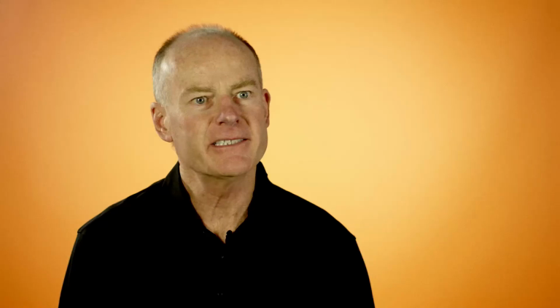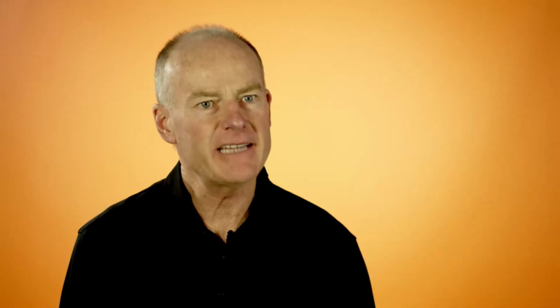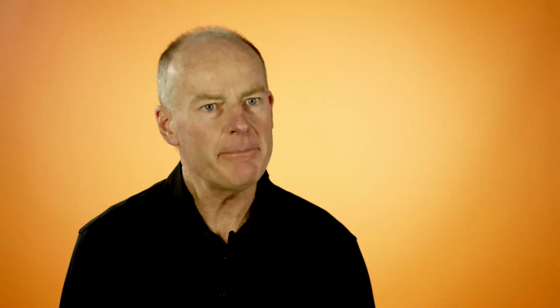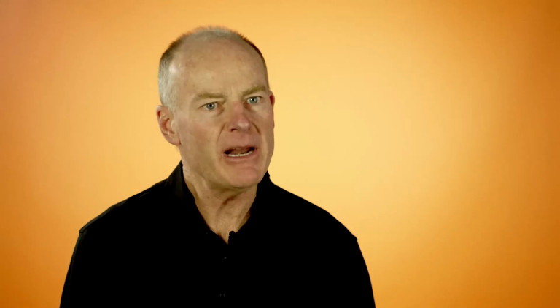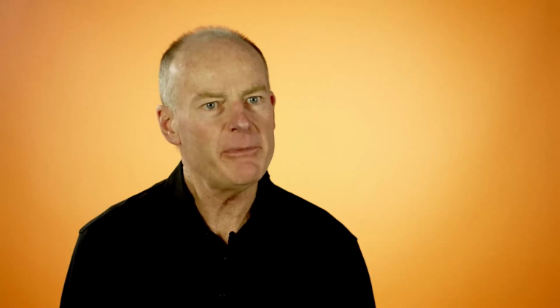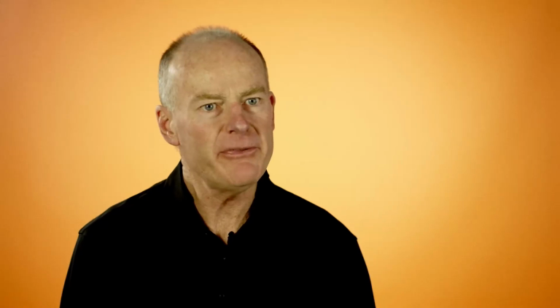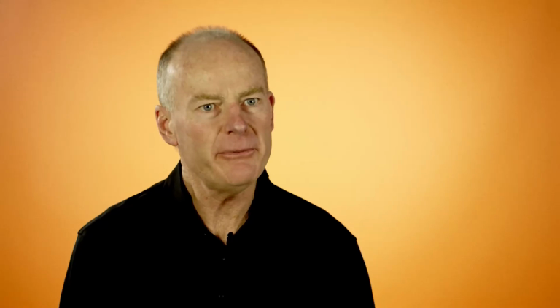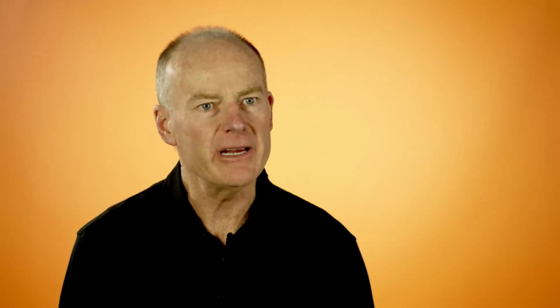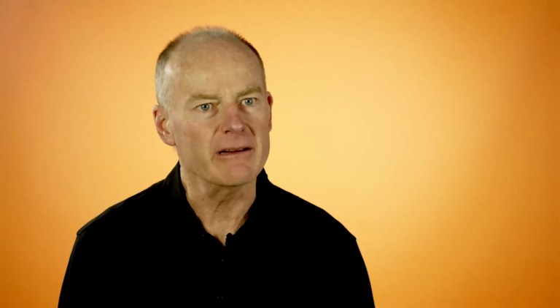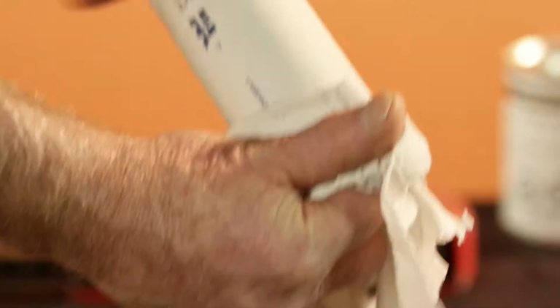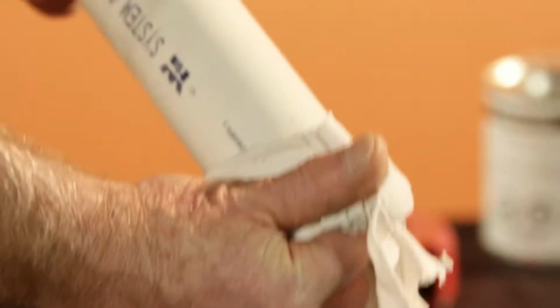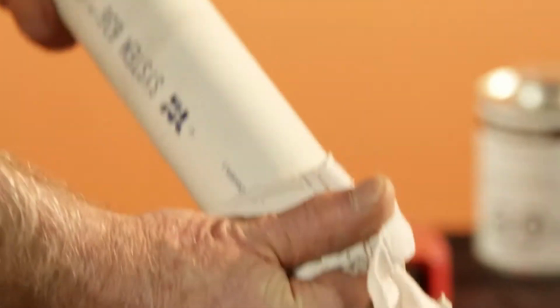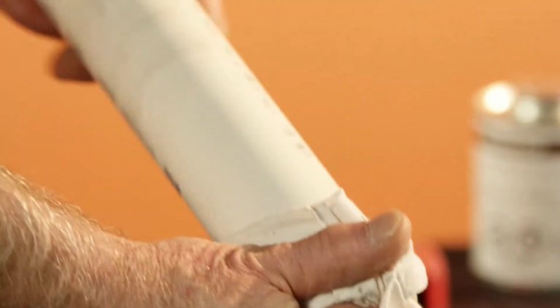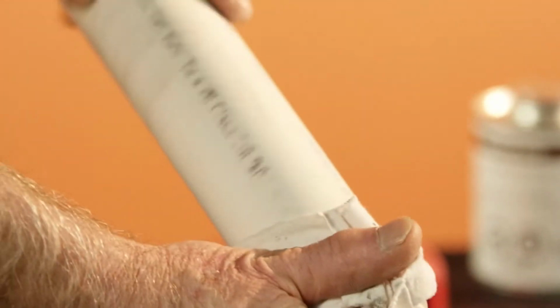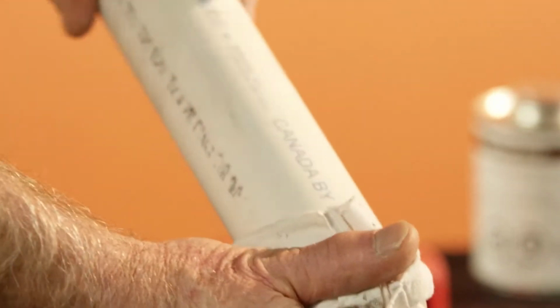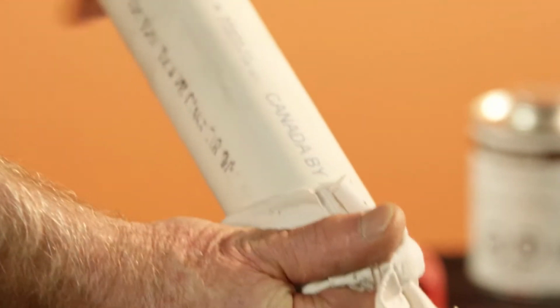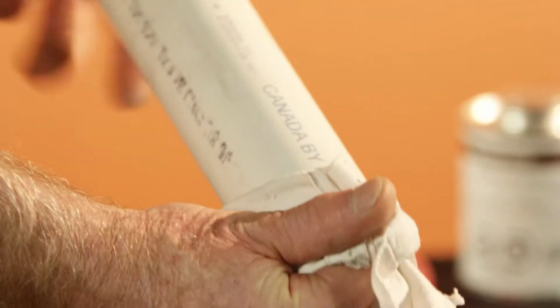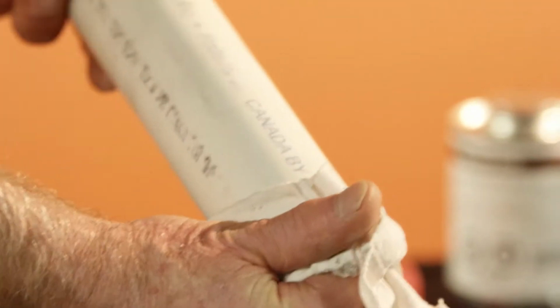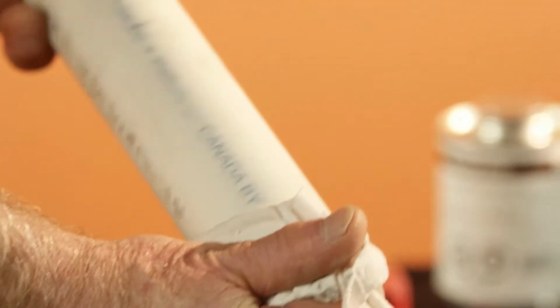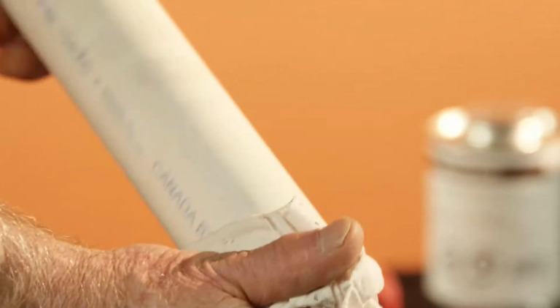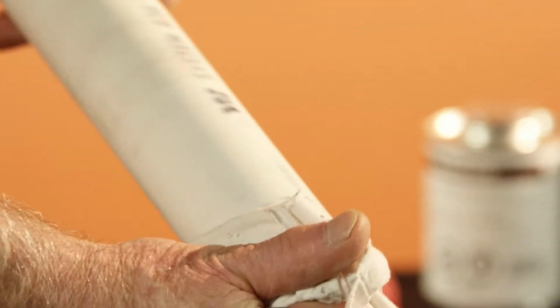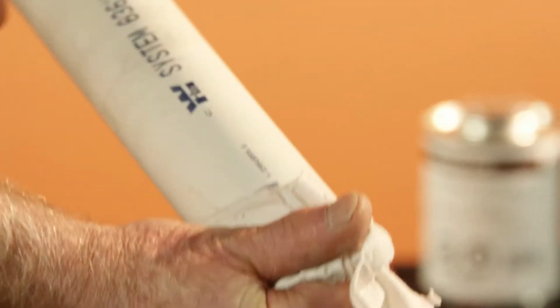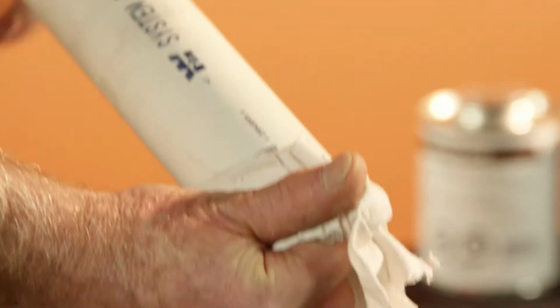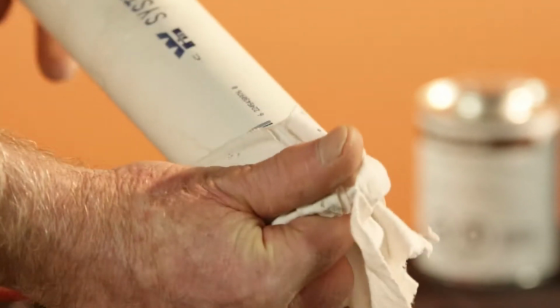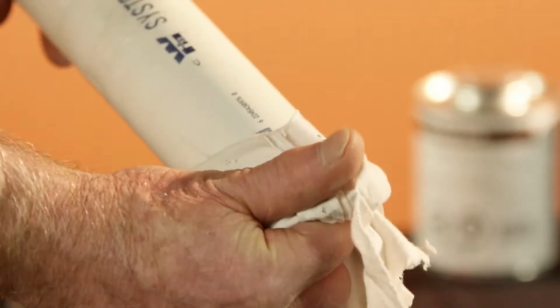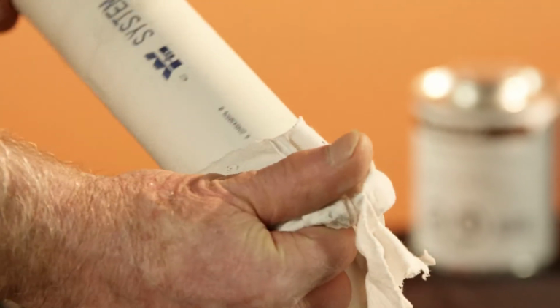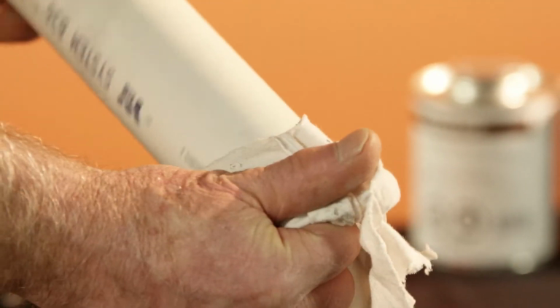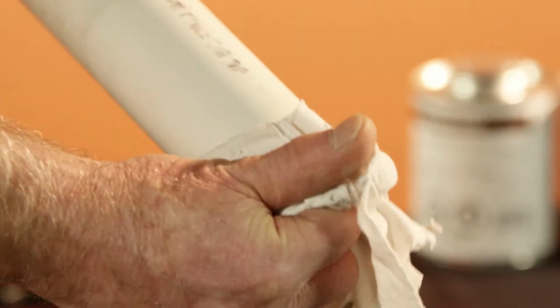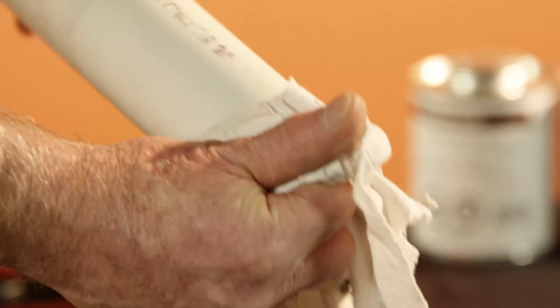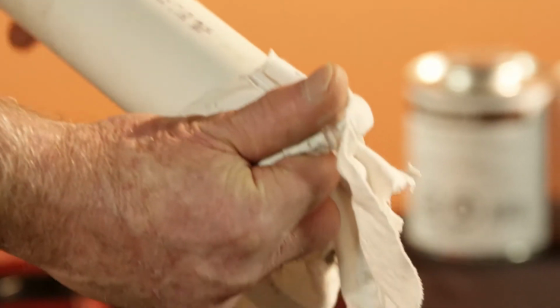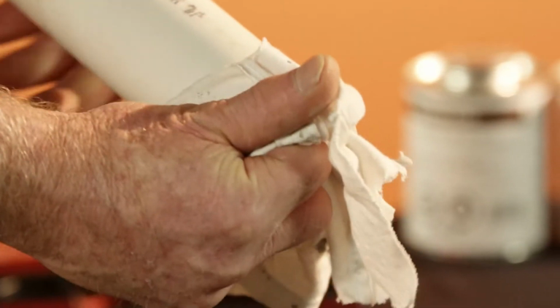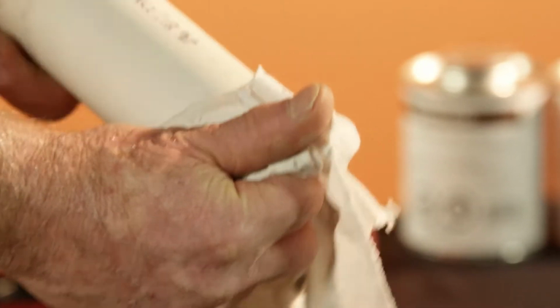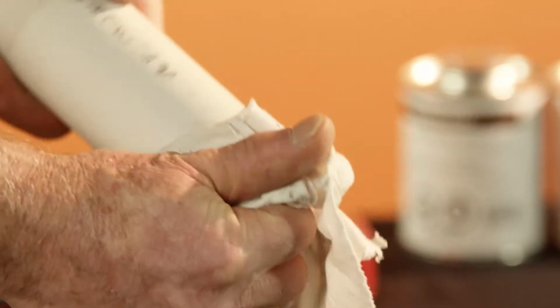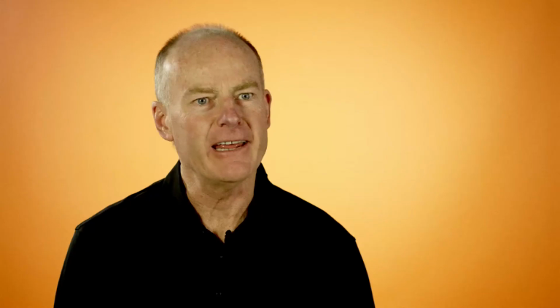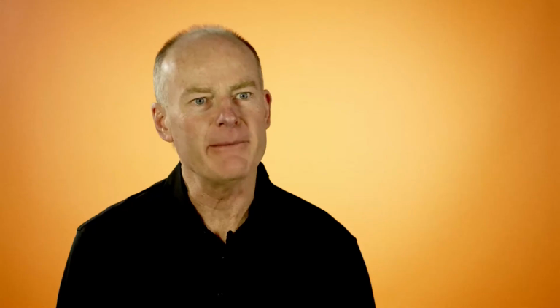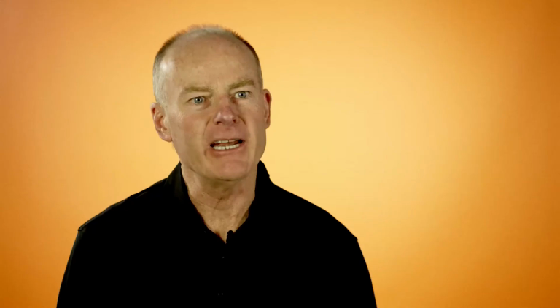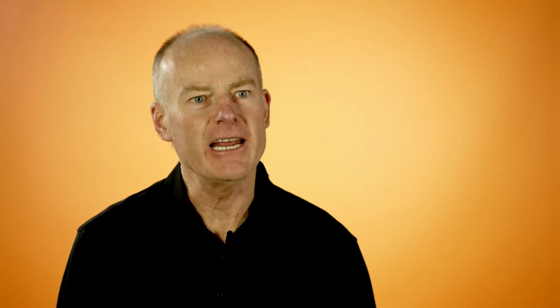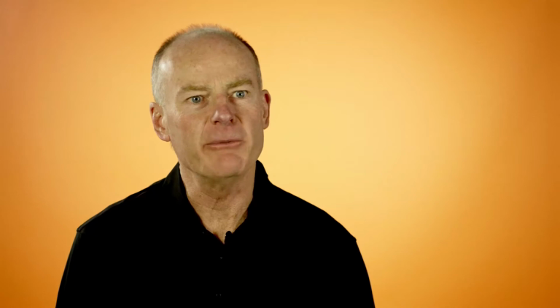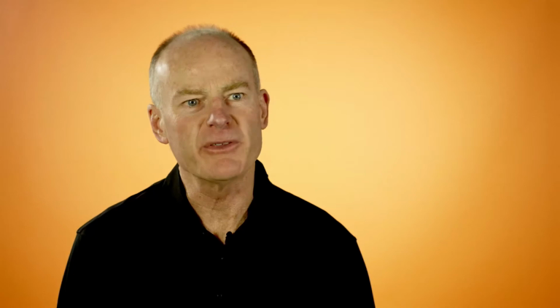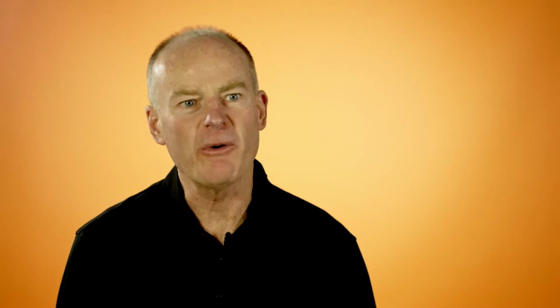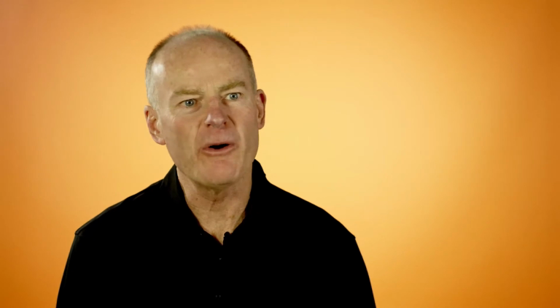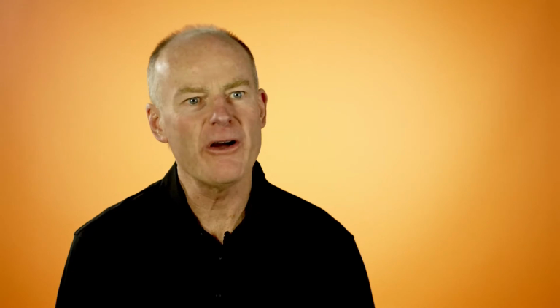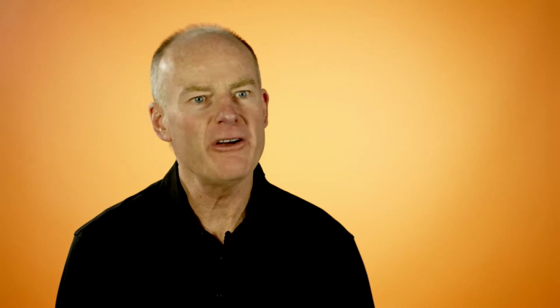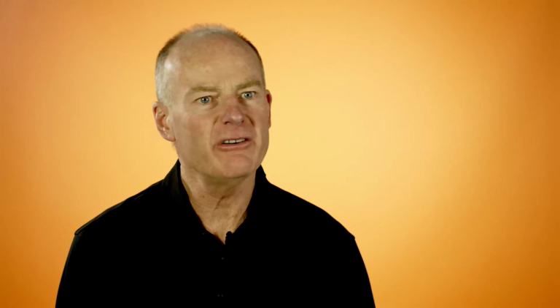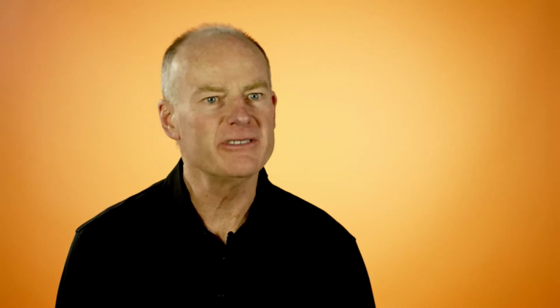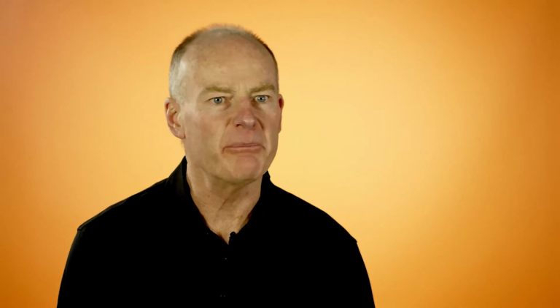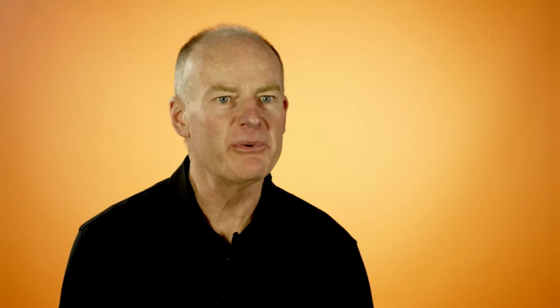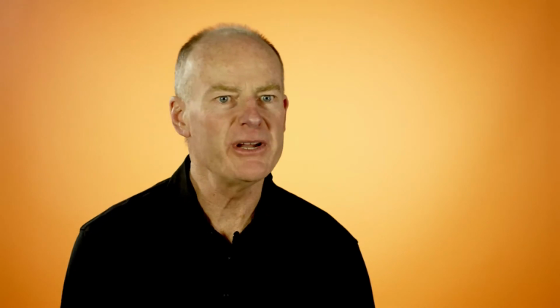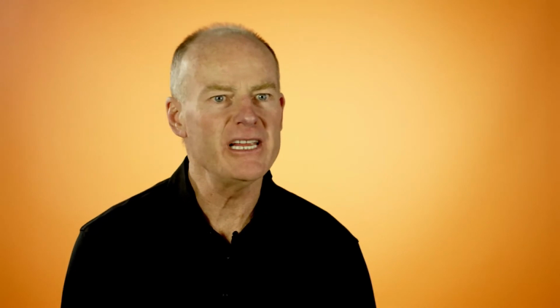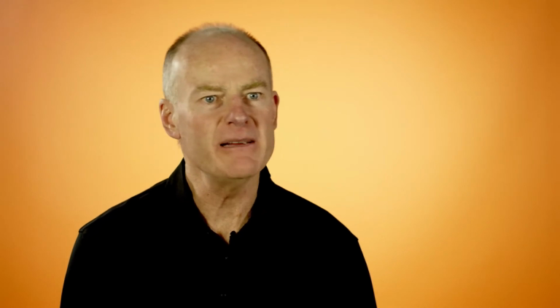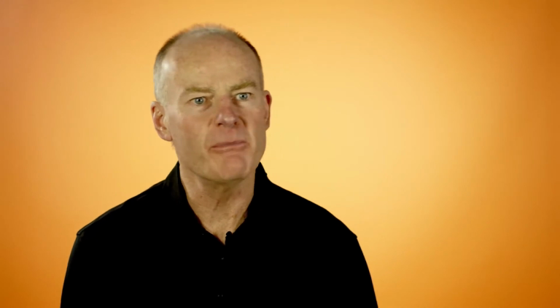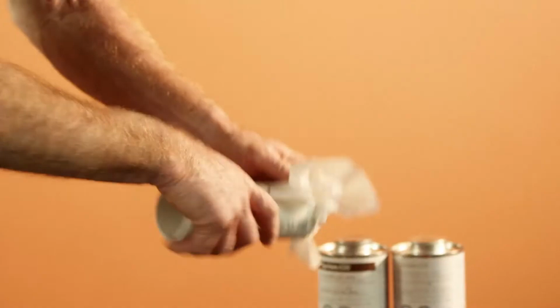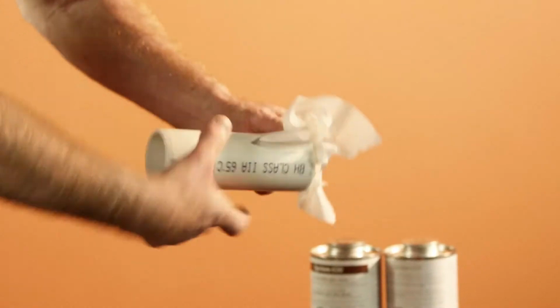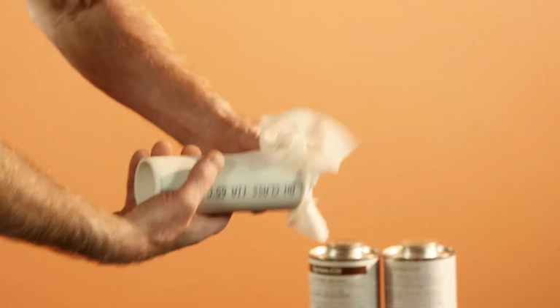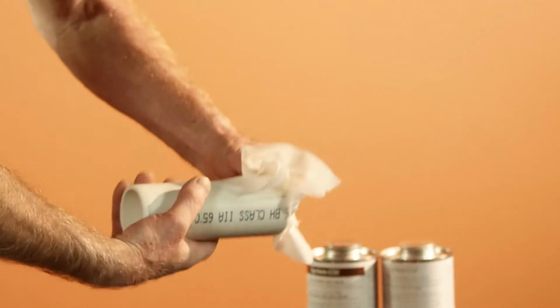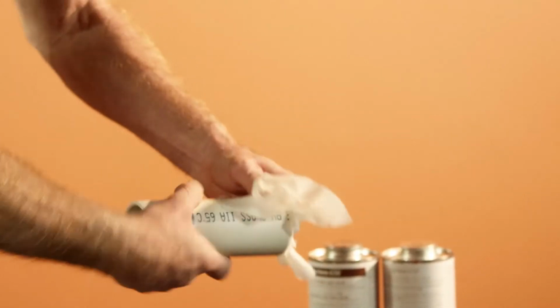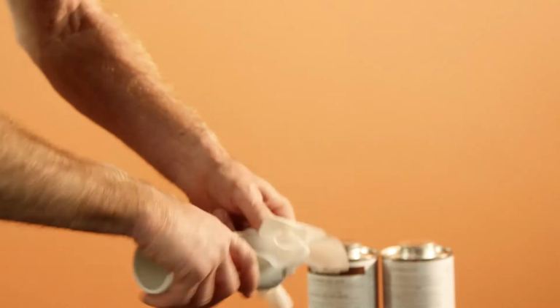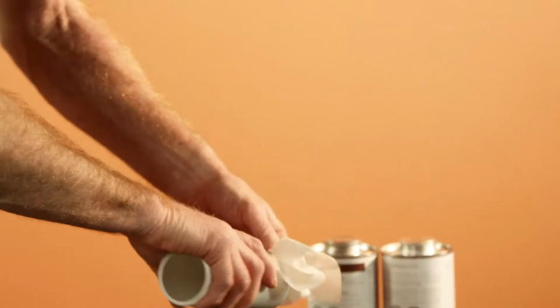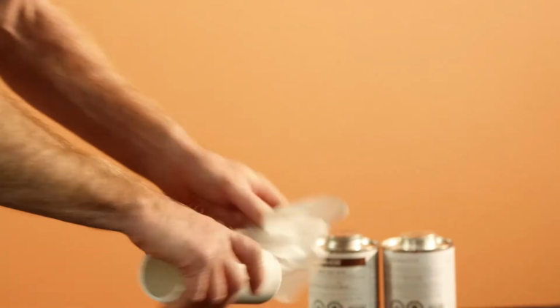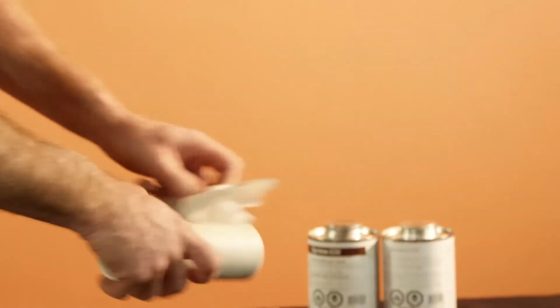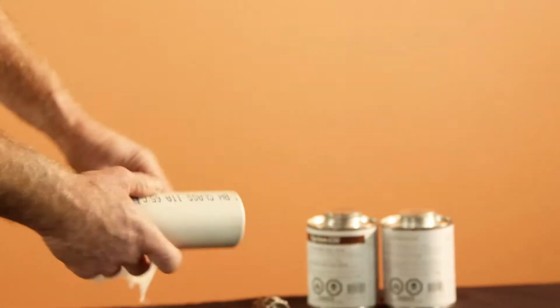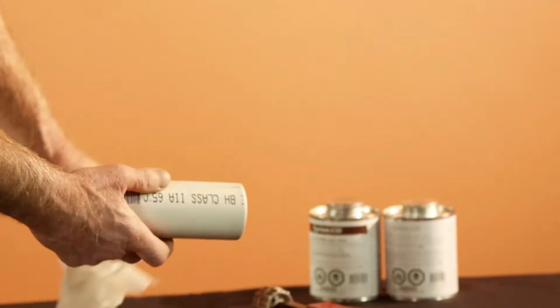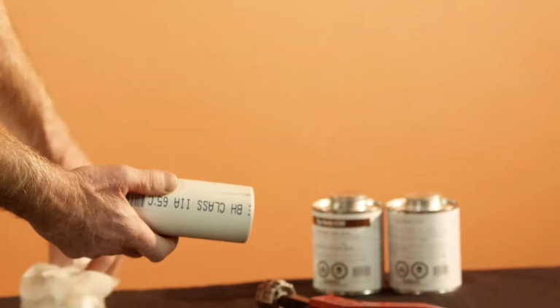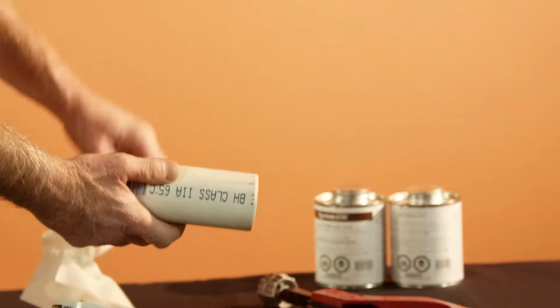Step number three, we want you to clean the pipe end. All job sites are contaminated with oil, debris, and moisture, so give it a quick wipe.